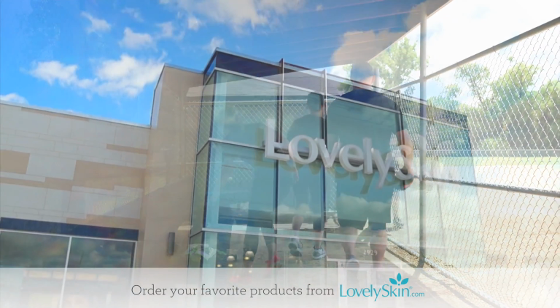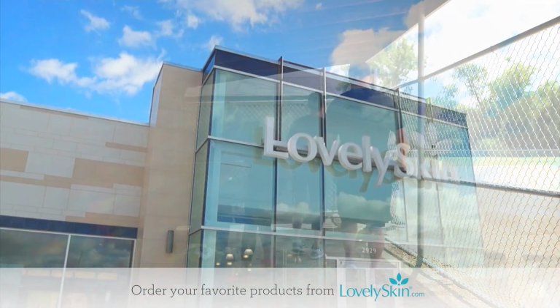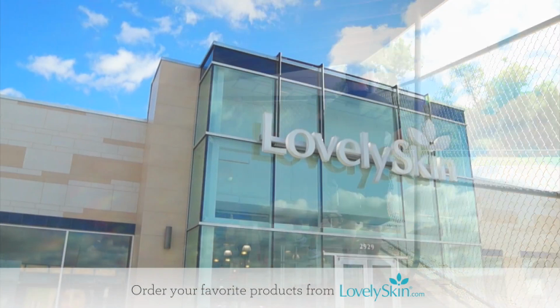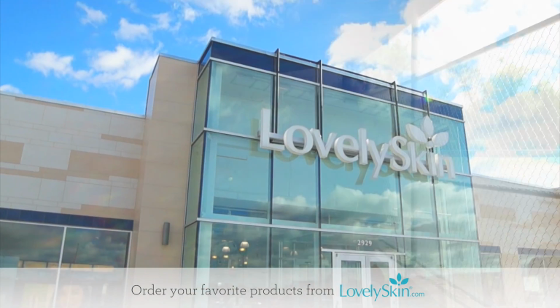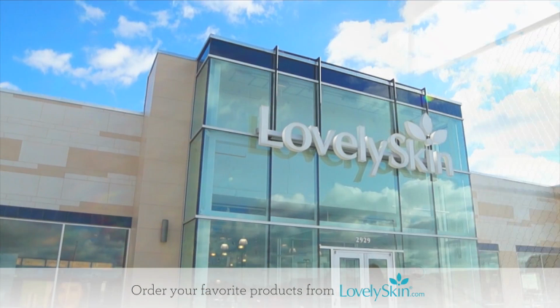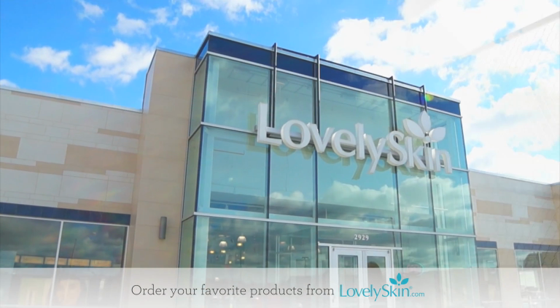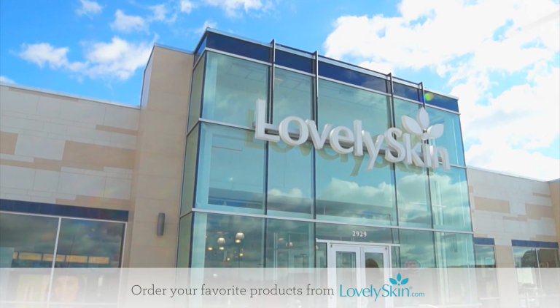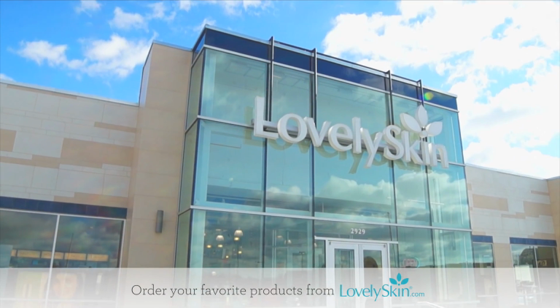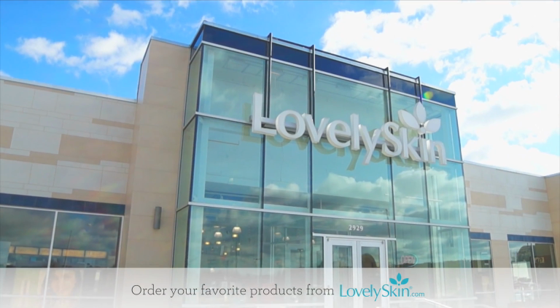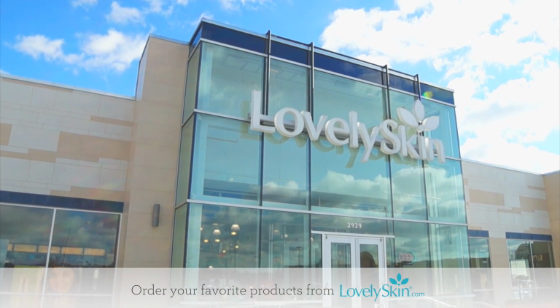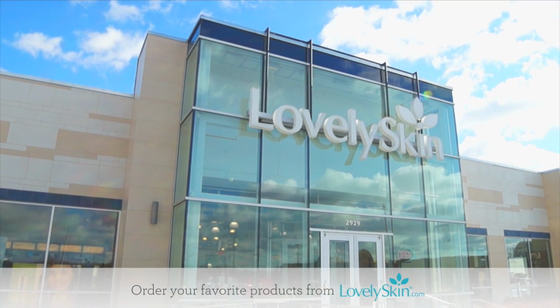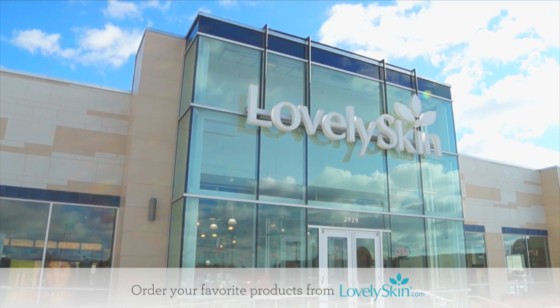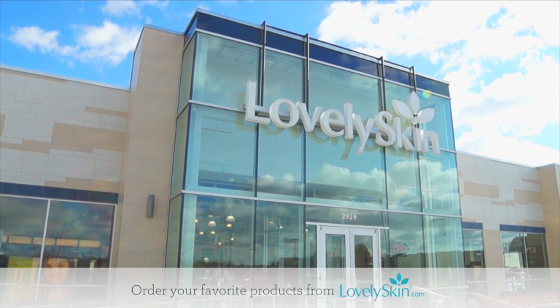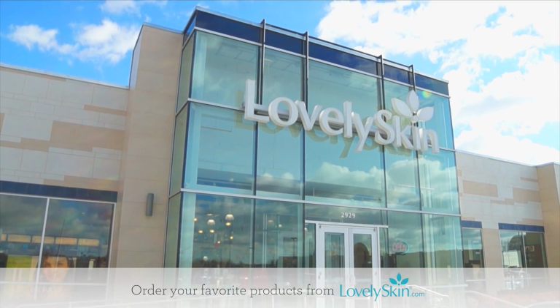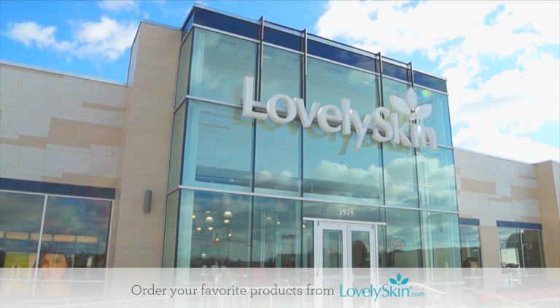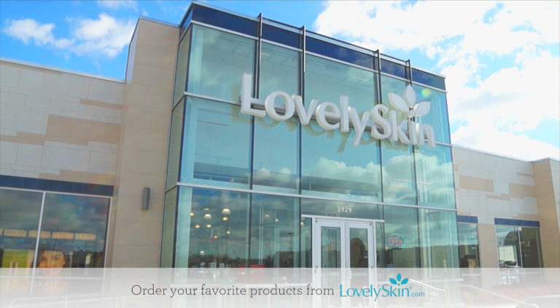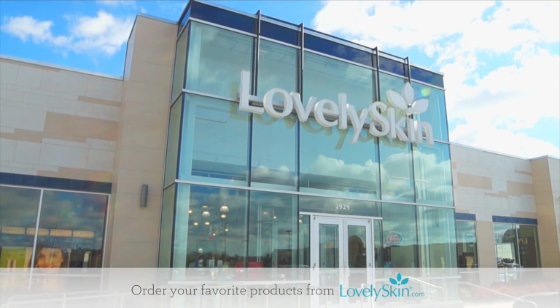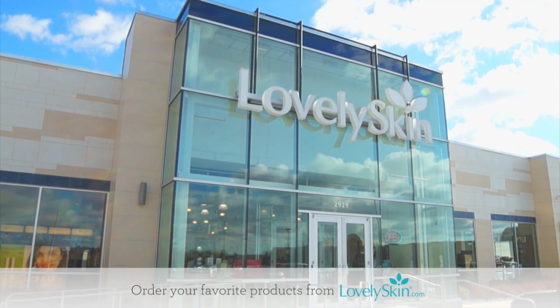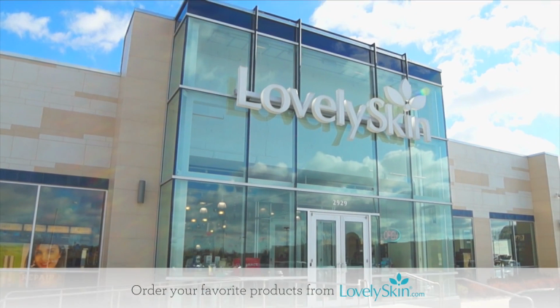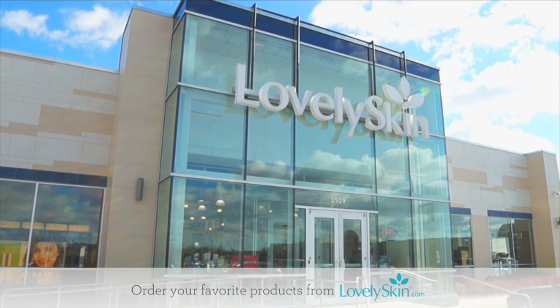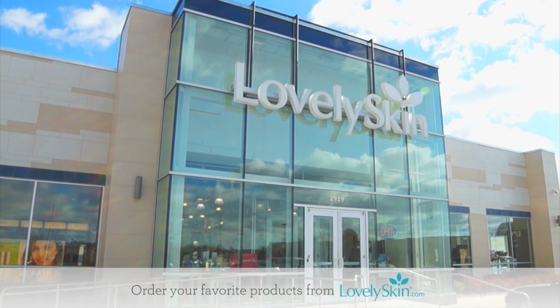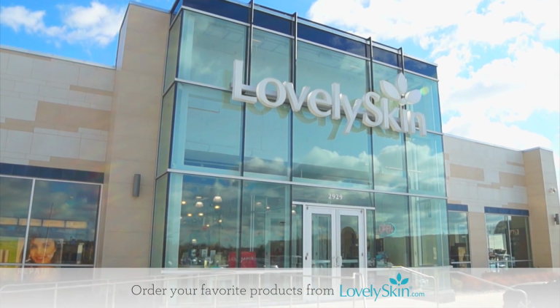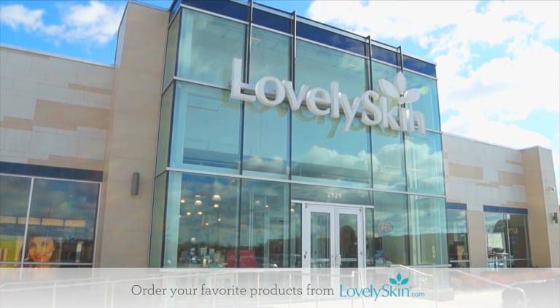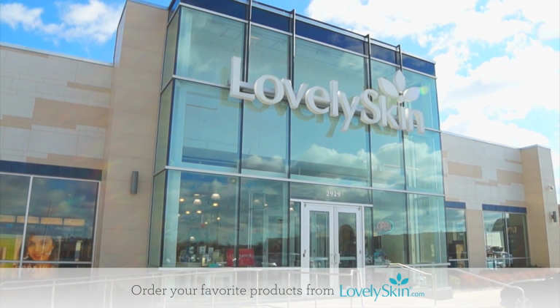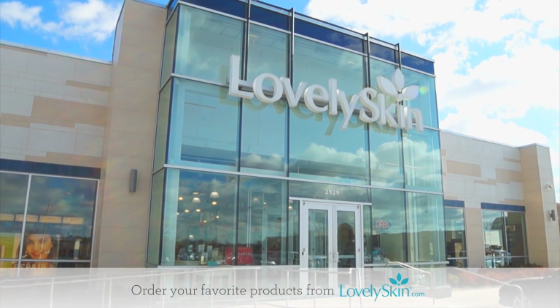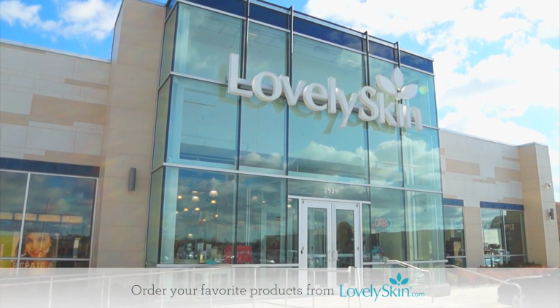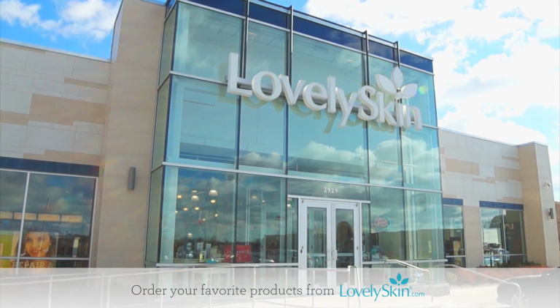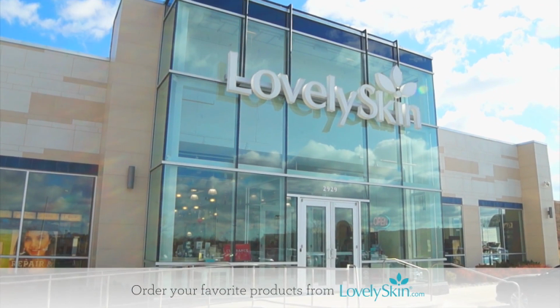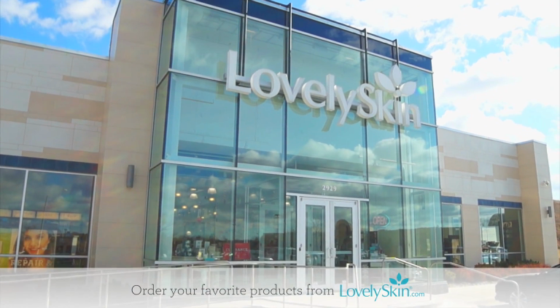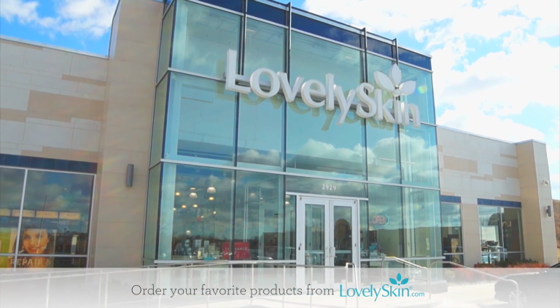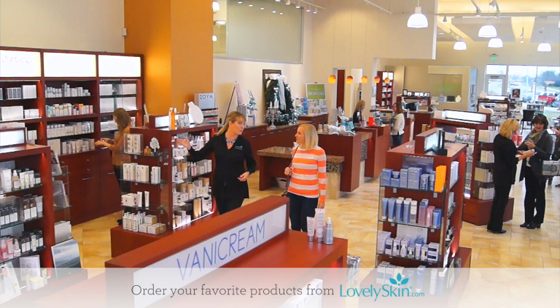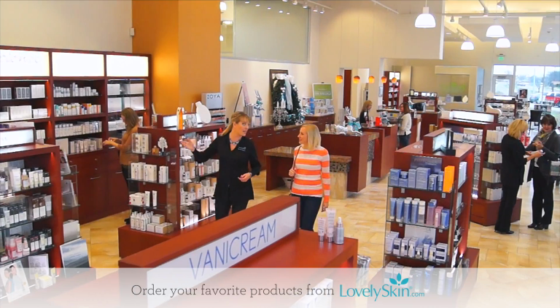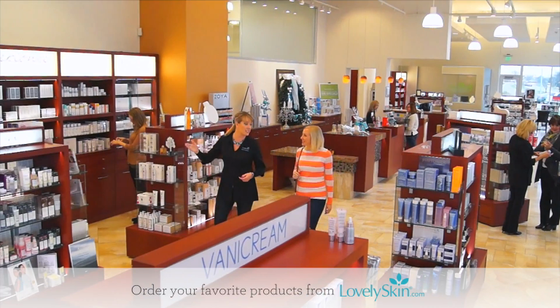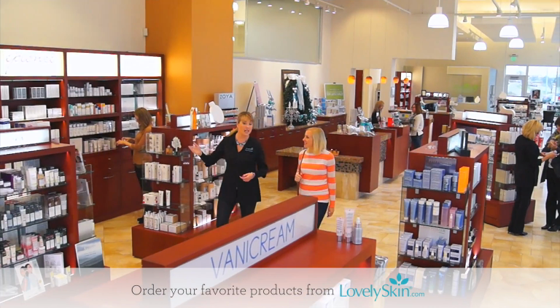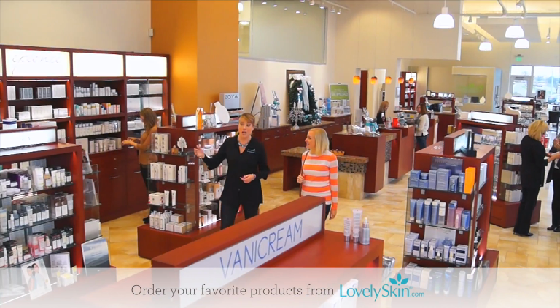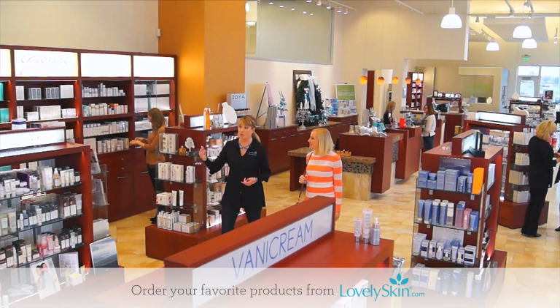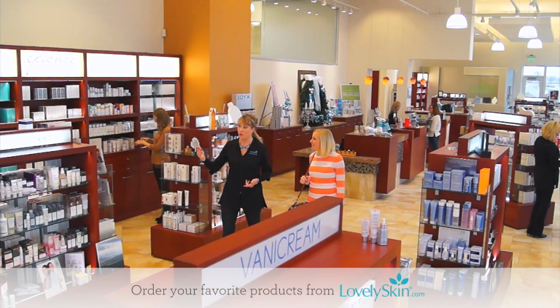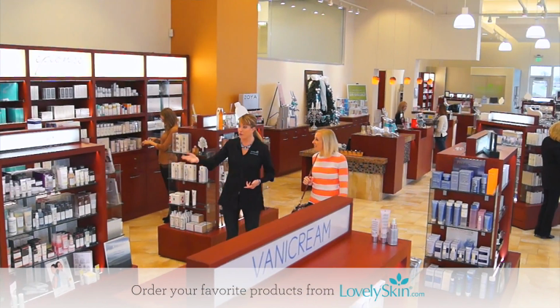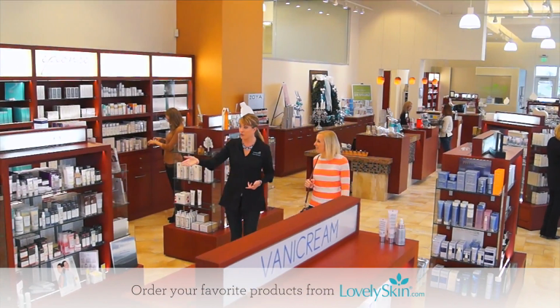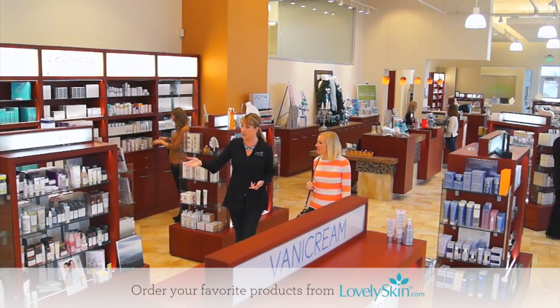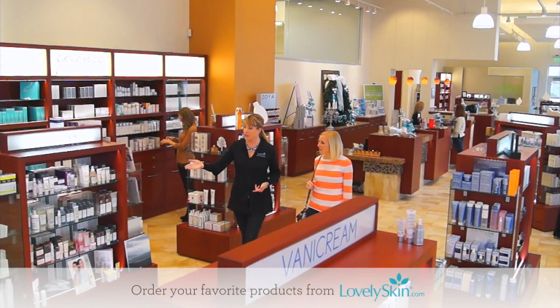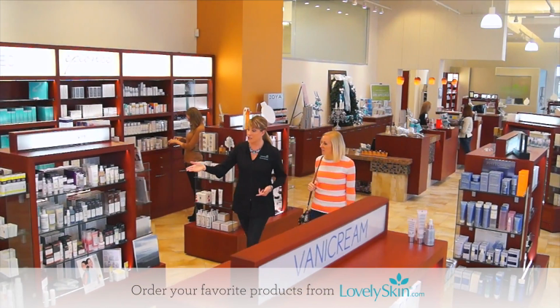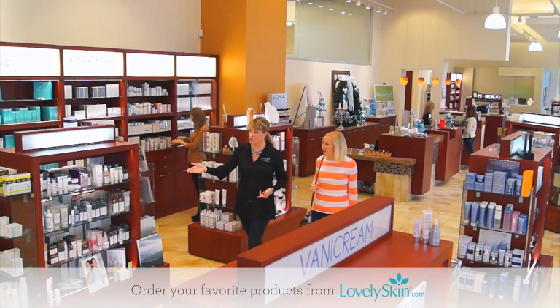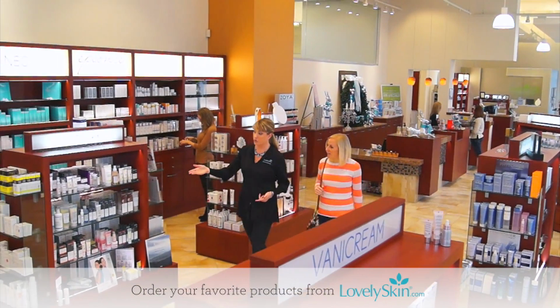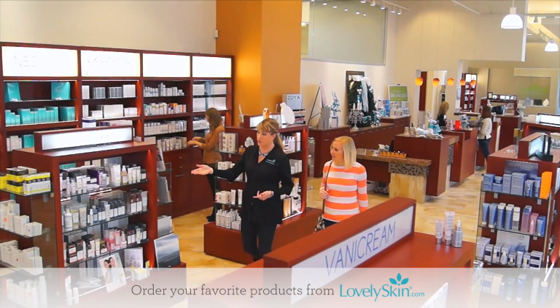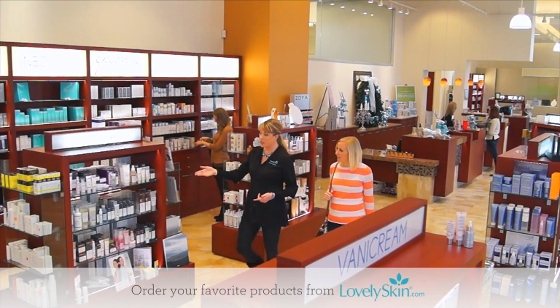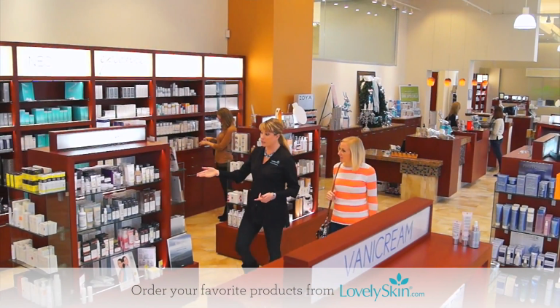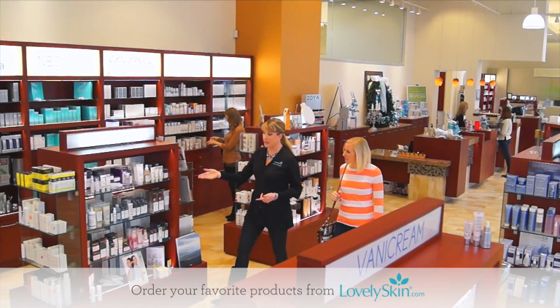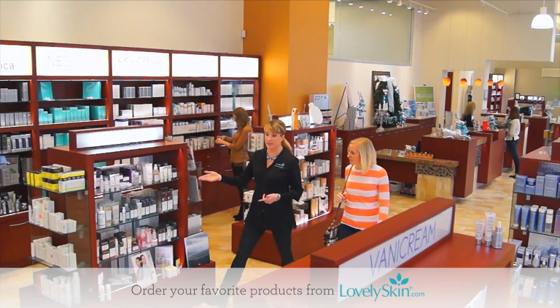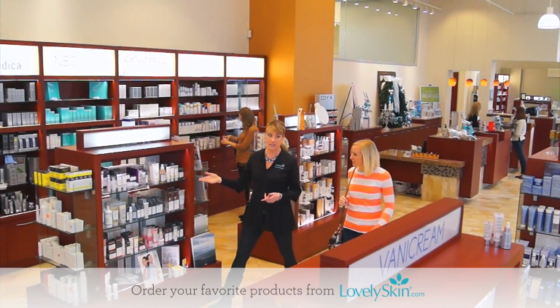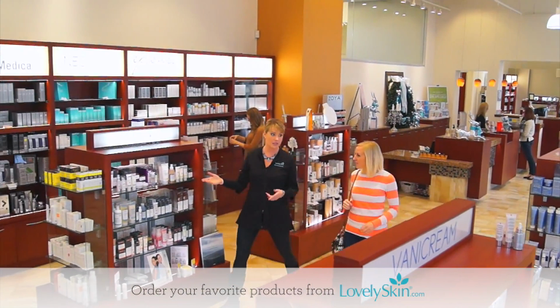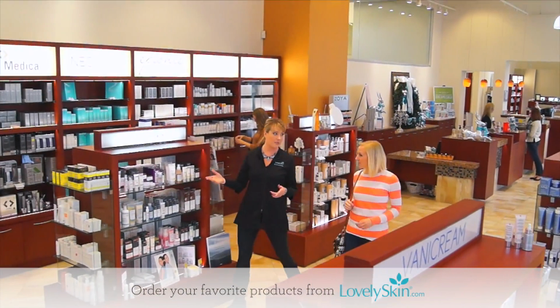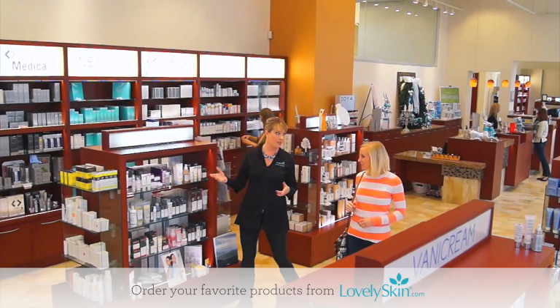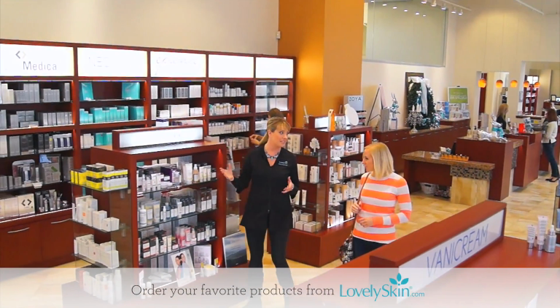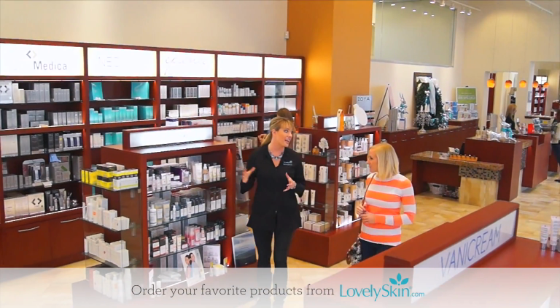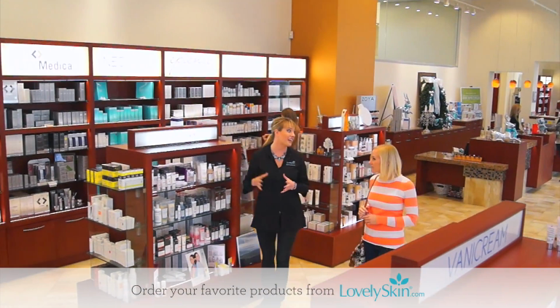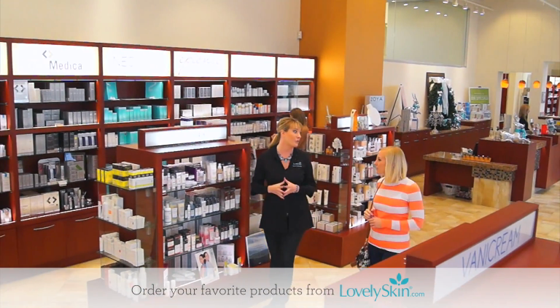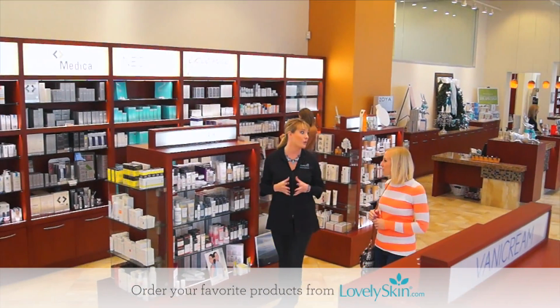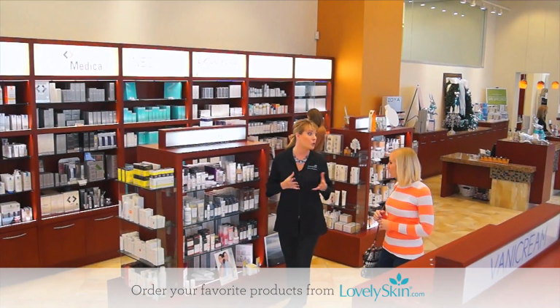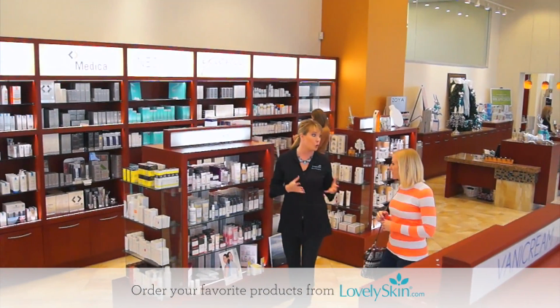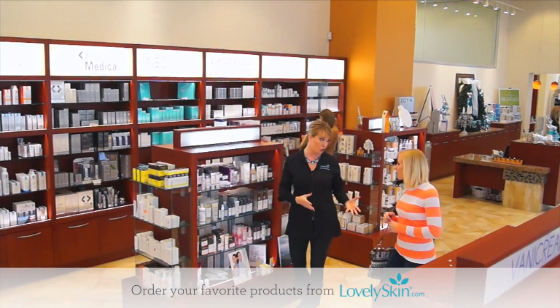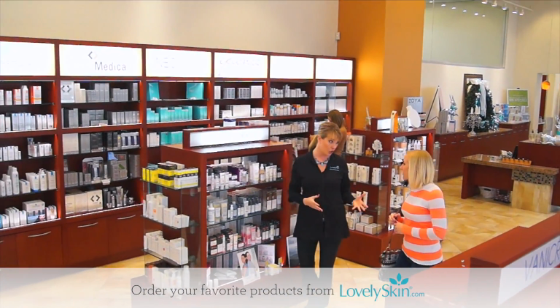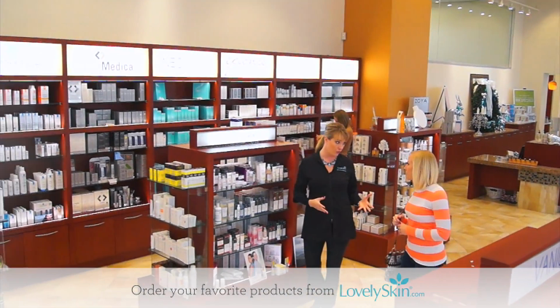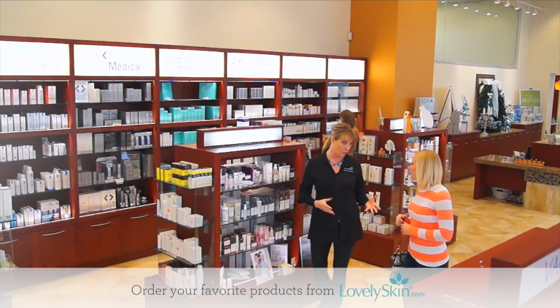Find all your favorite La Roche-Posay products at Lovely Skin or LovelySkin.com, and remember to play safe in the sun with My UV Patch.